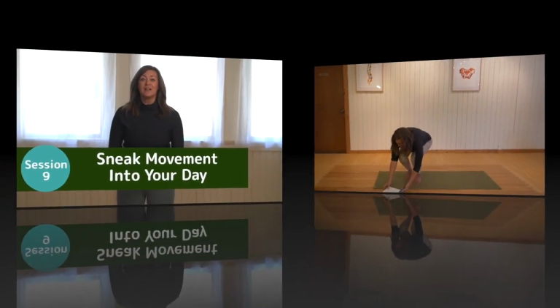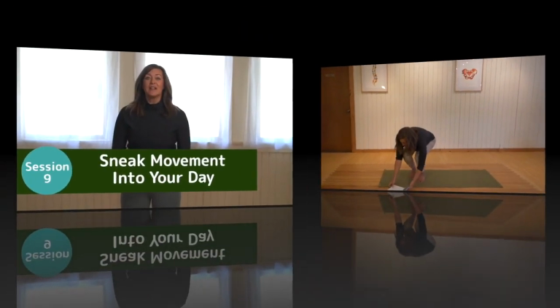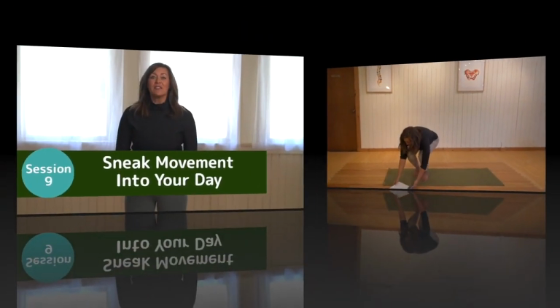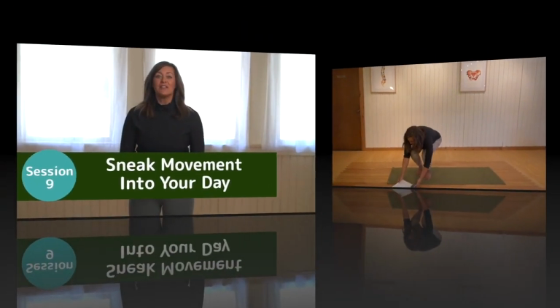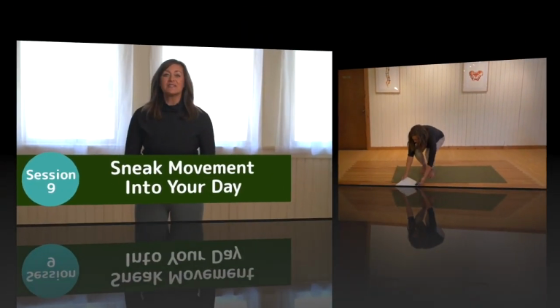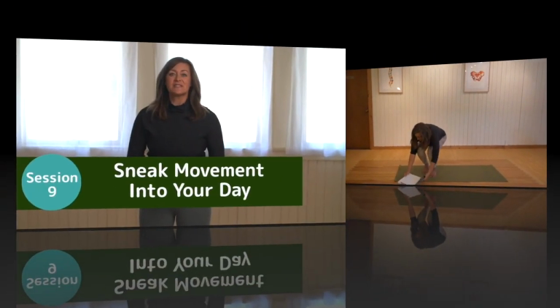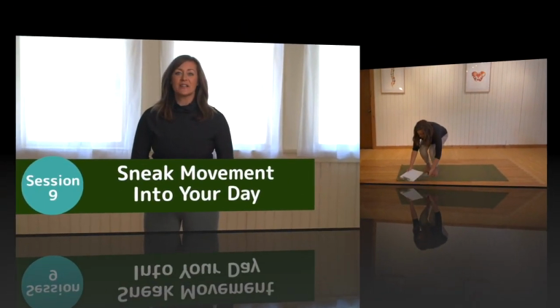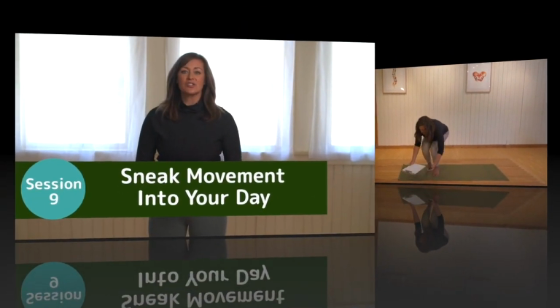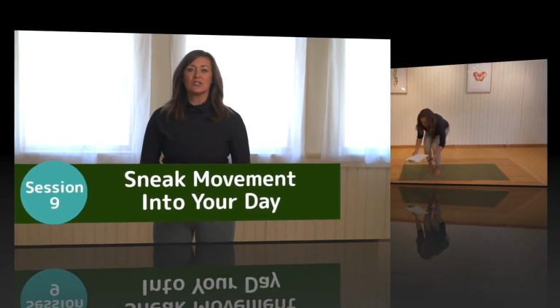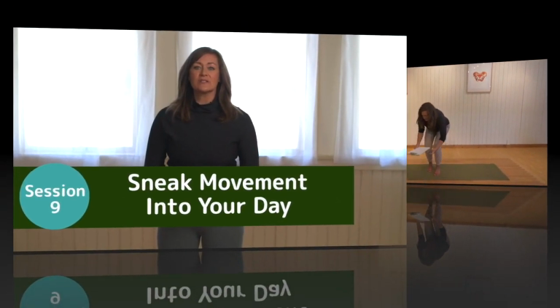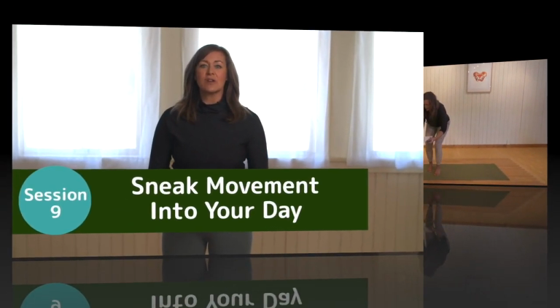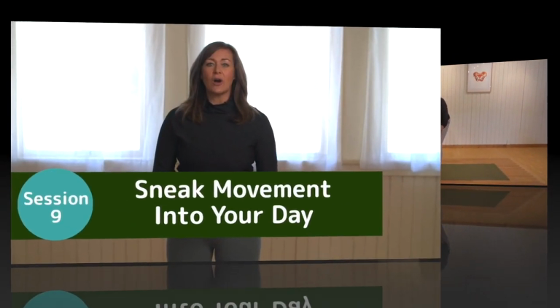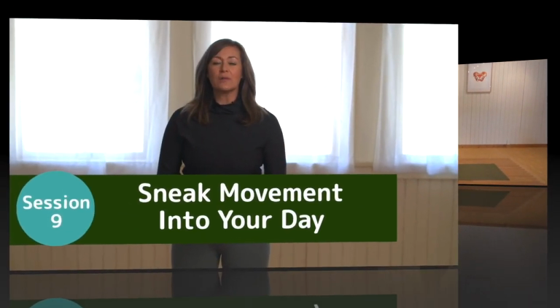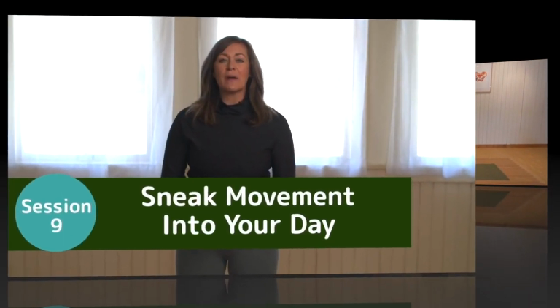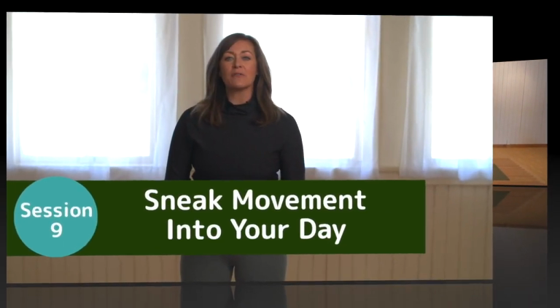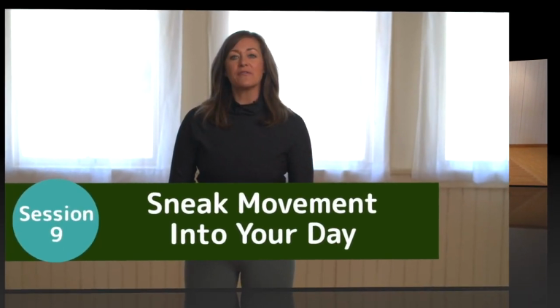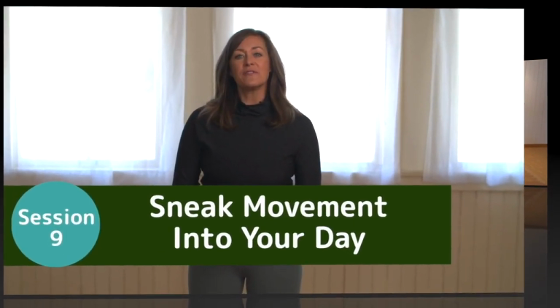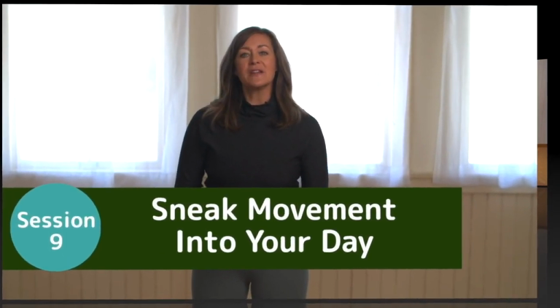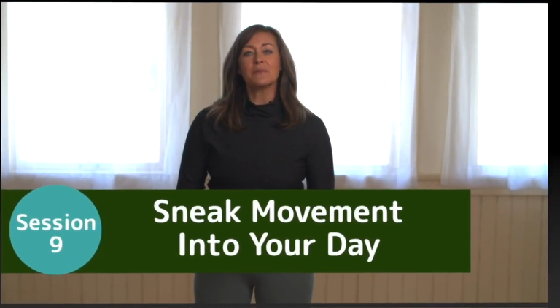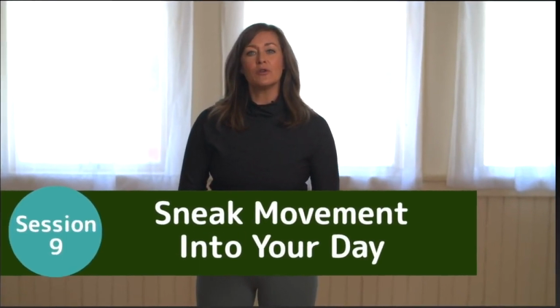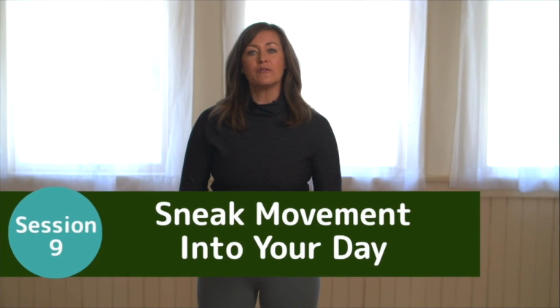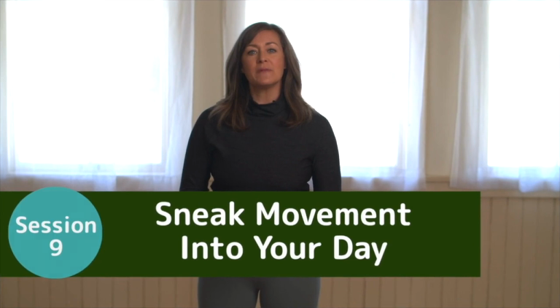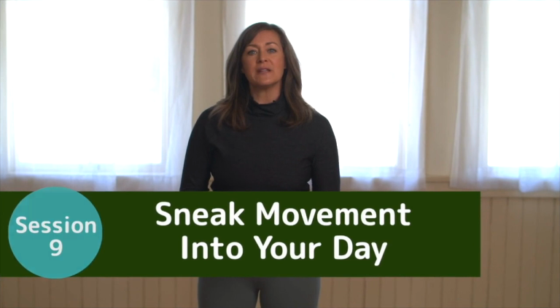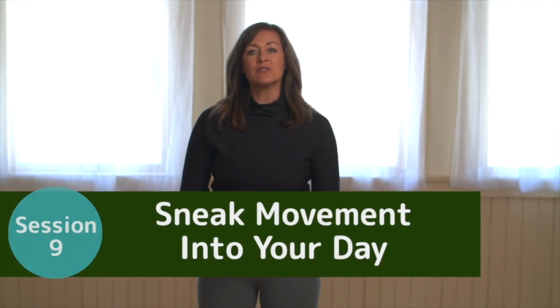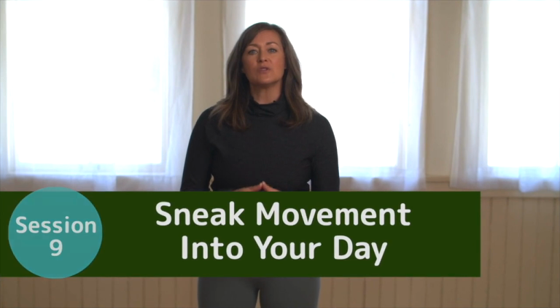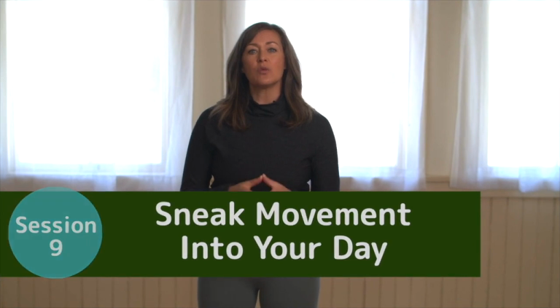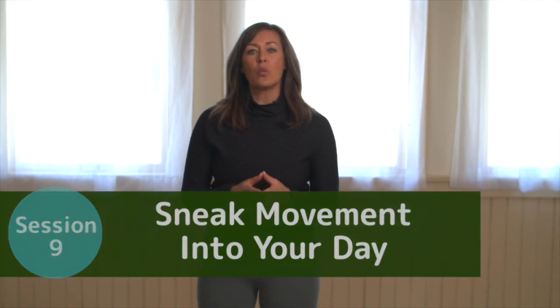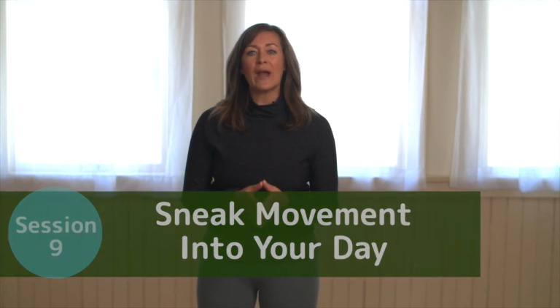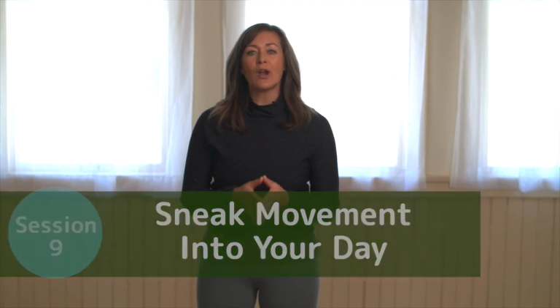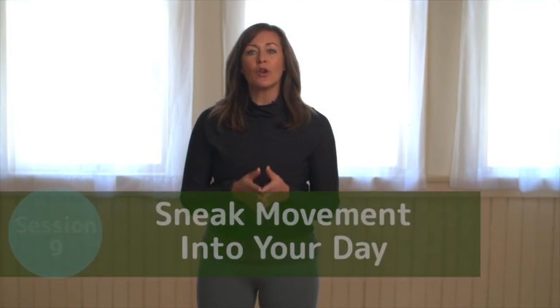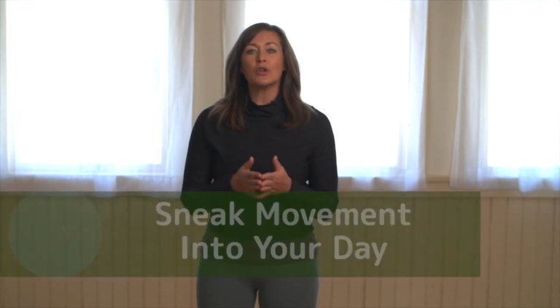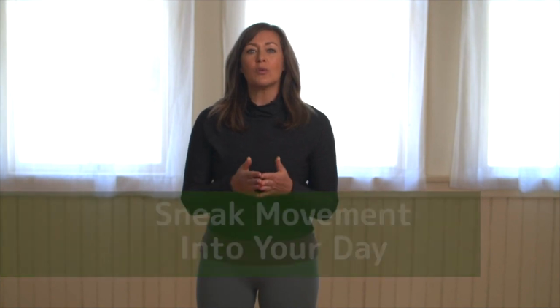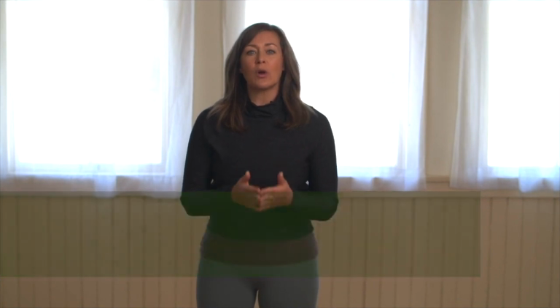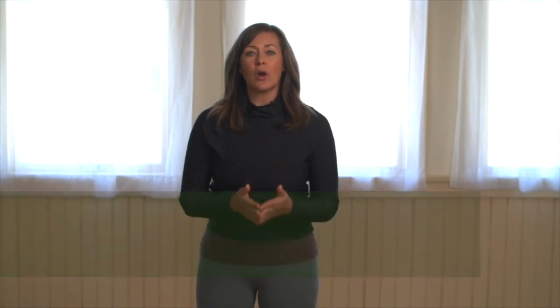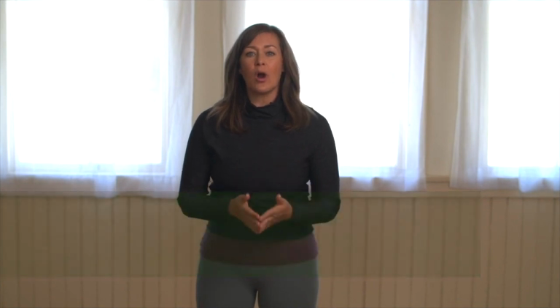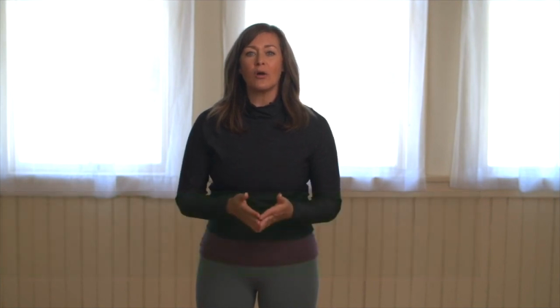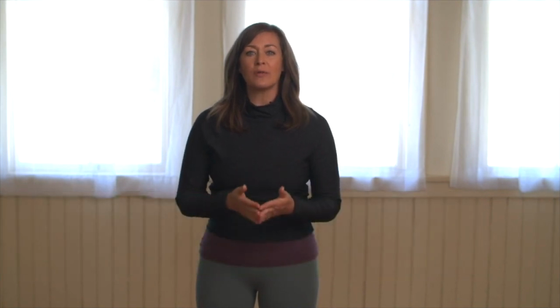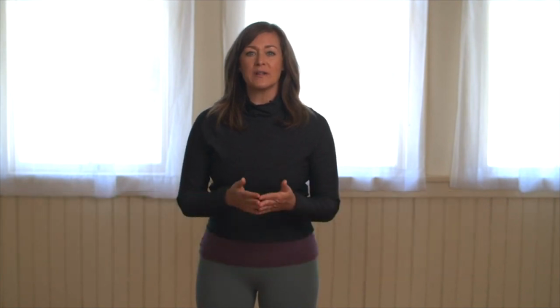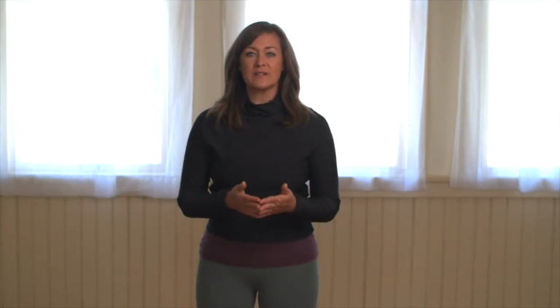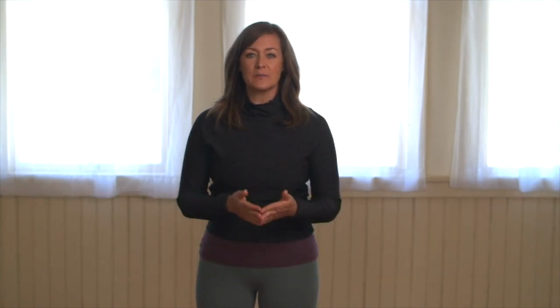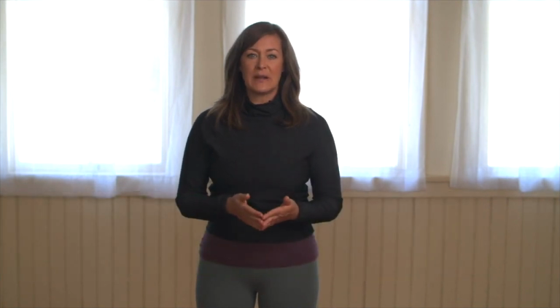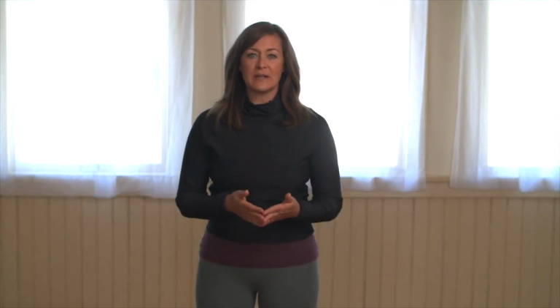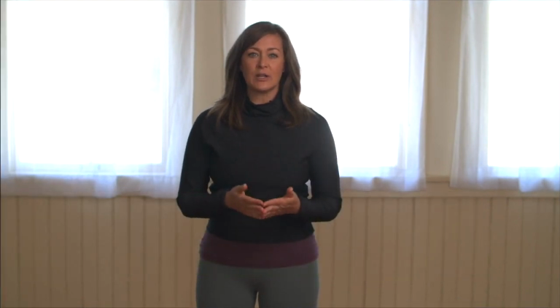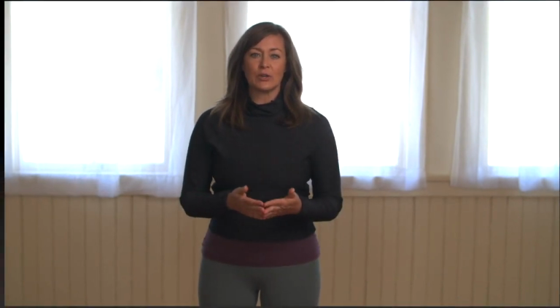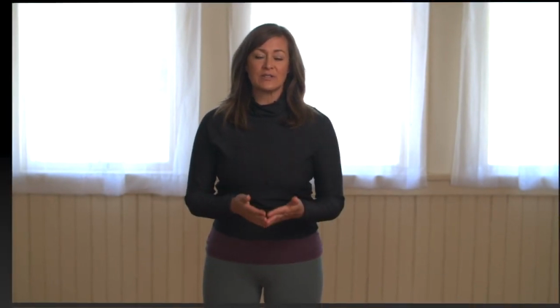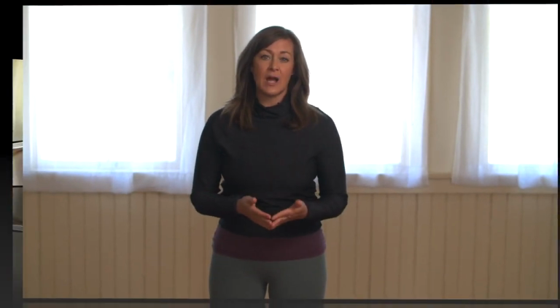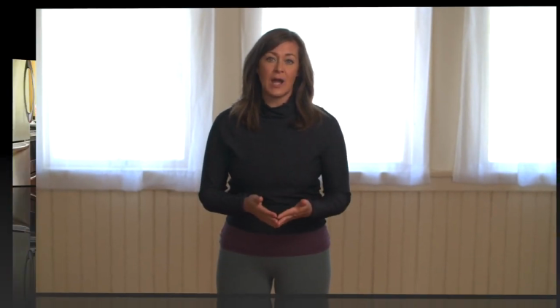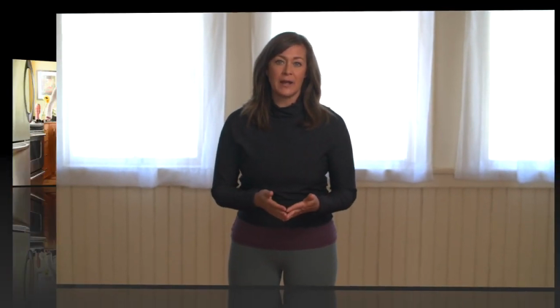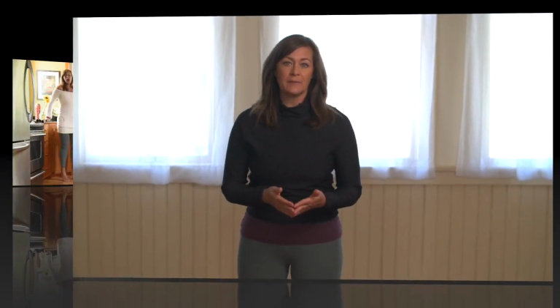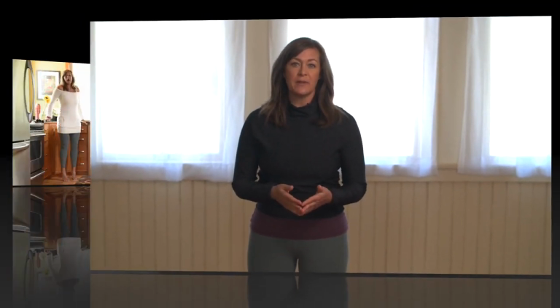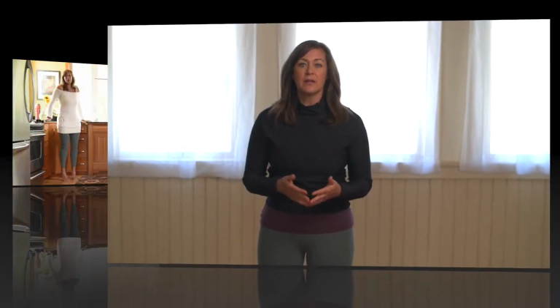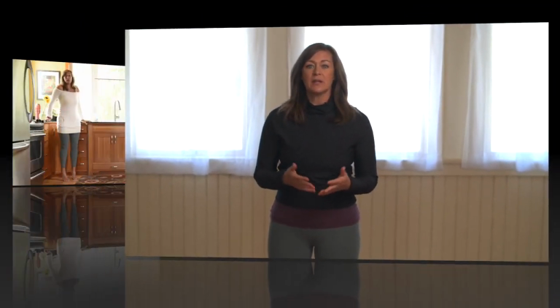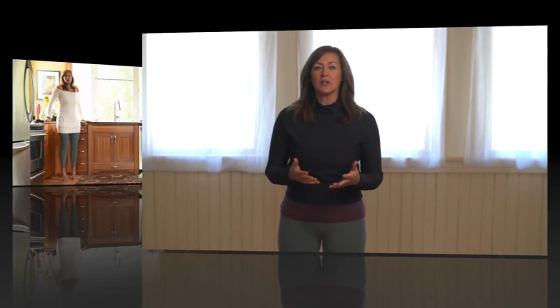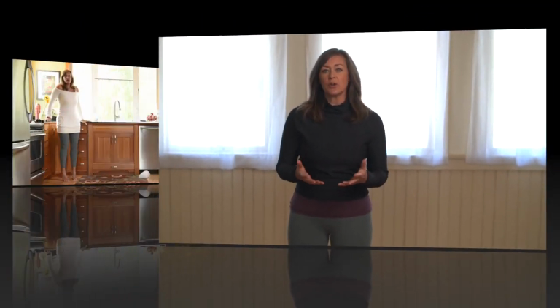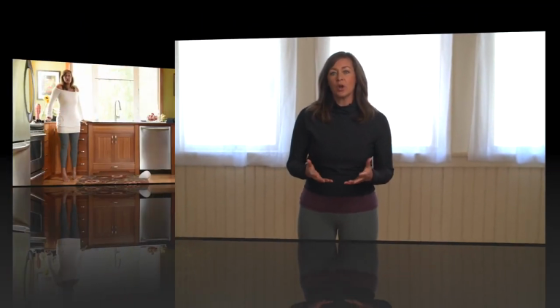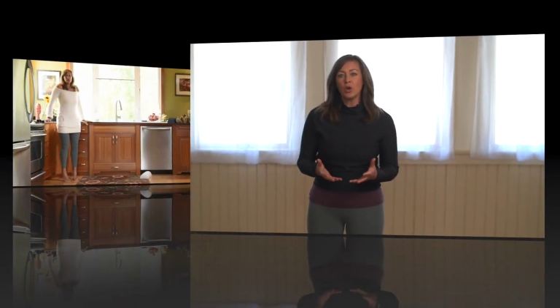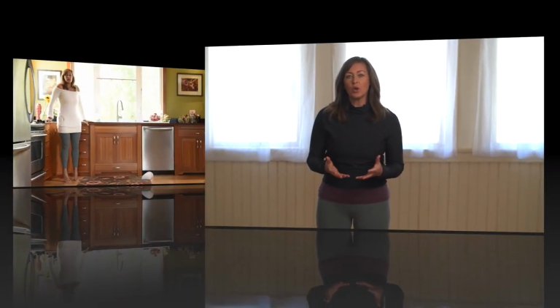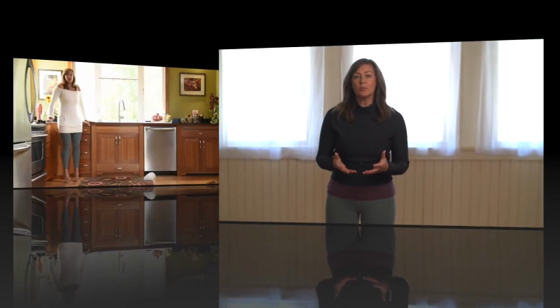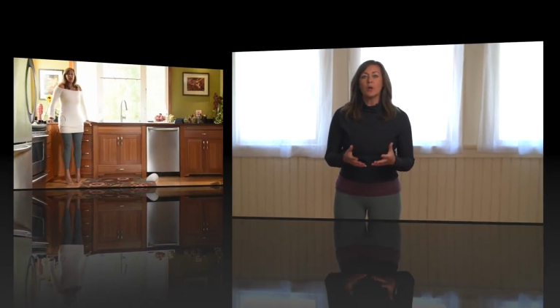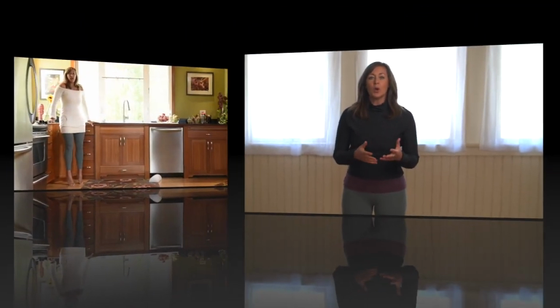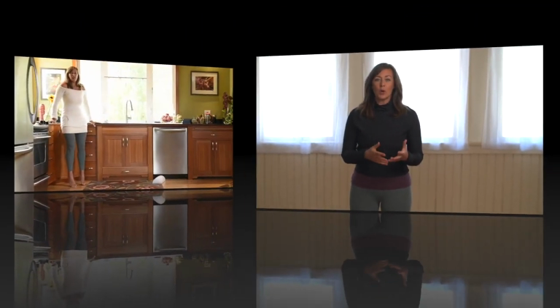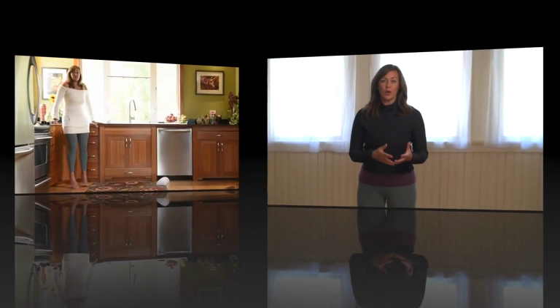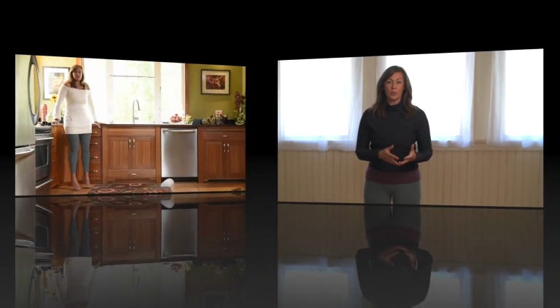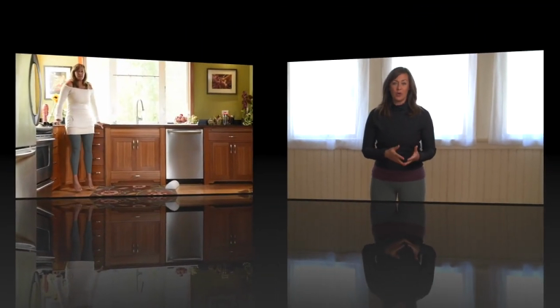This session is all about fitting movement into where you are already spending your time — in your home or at work.